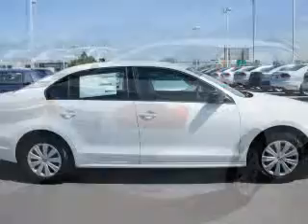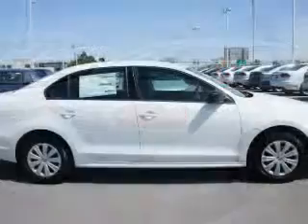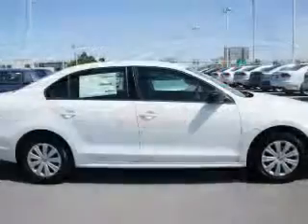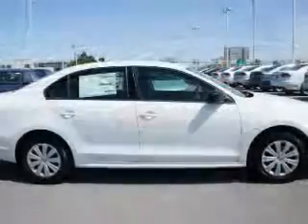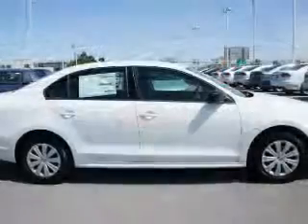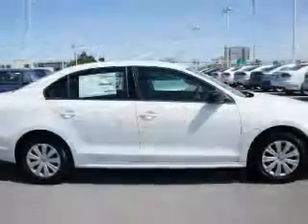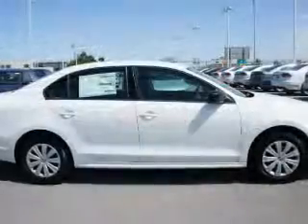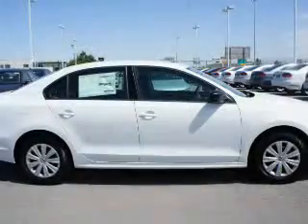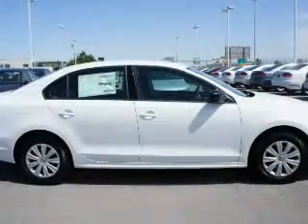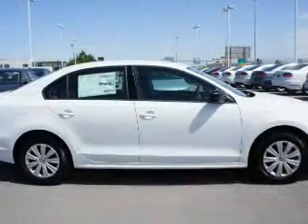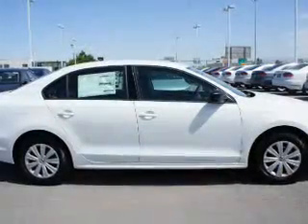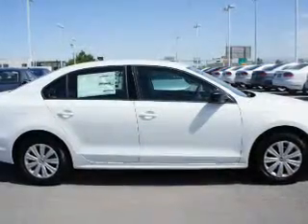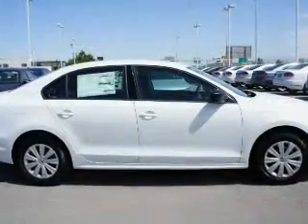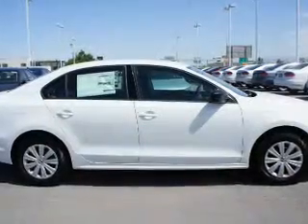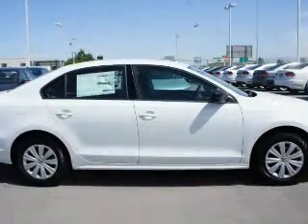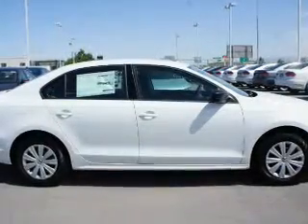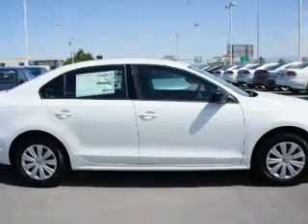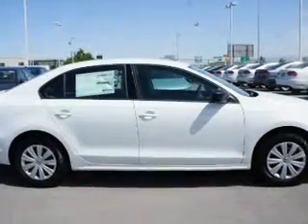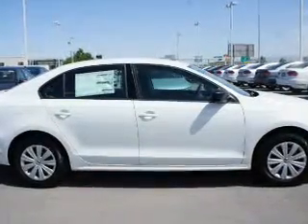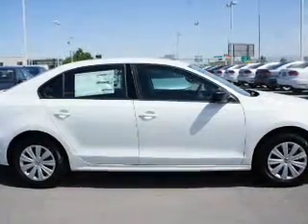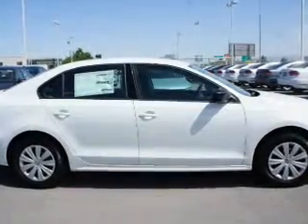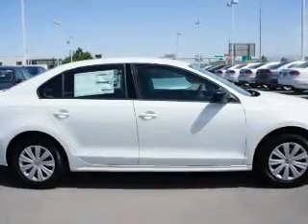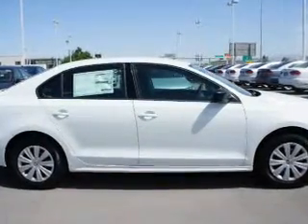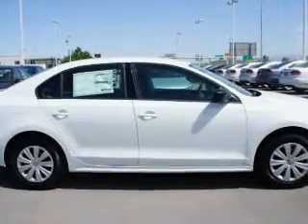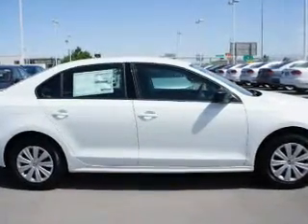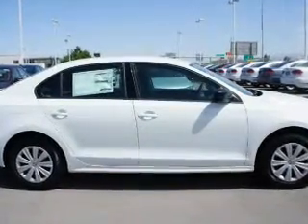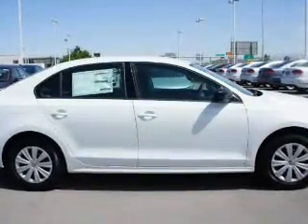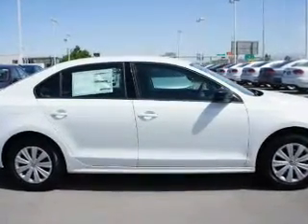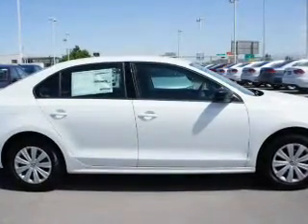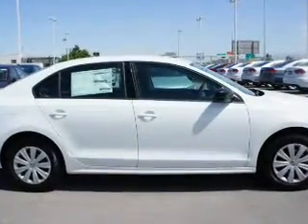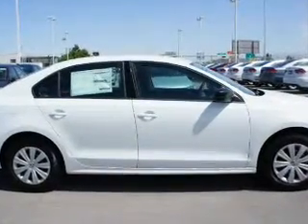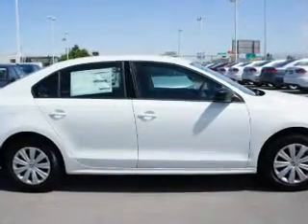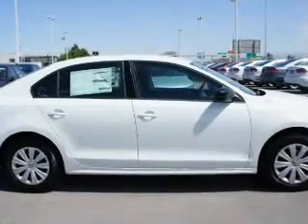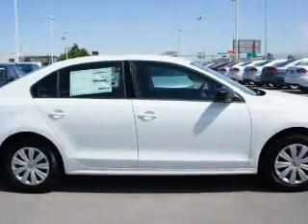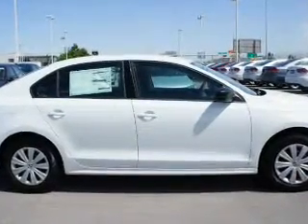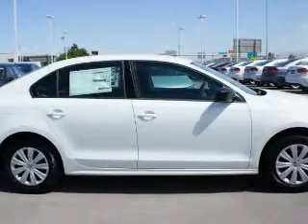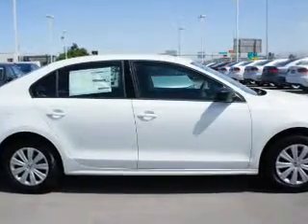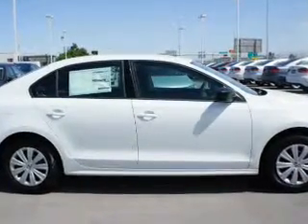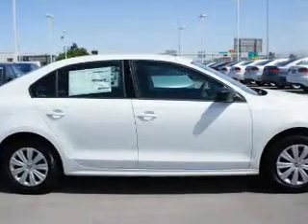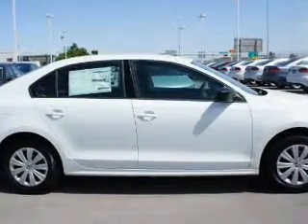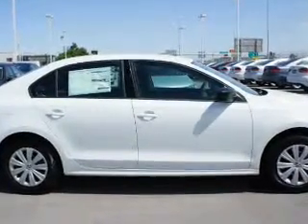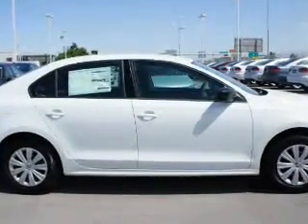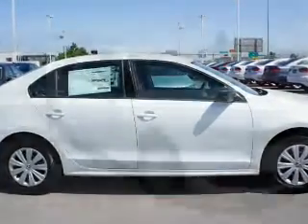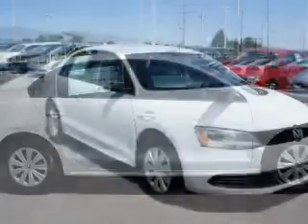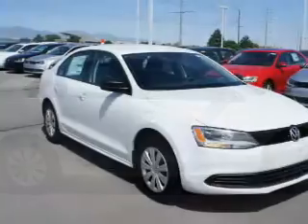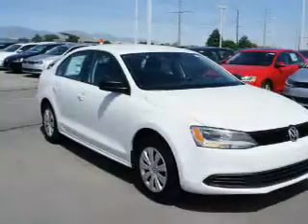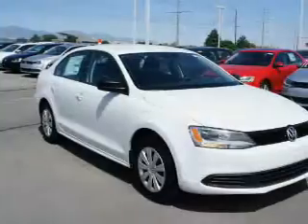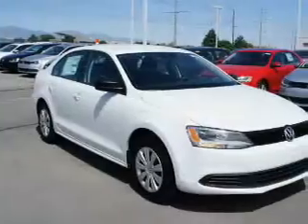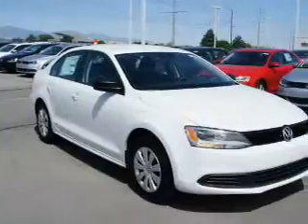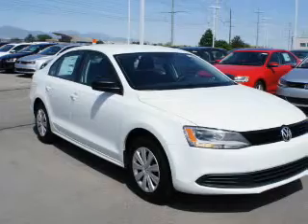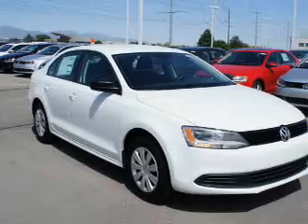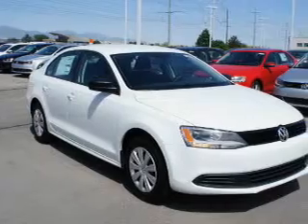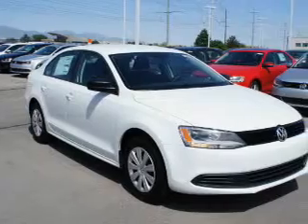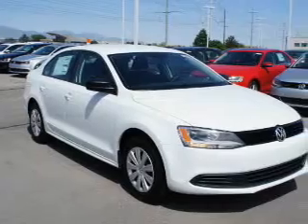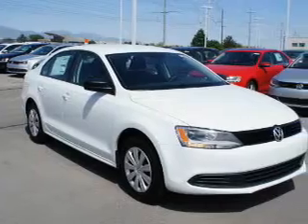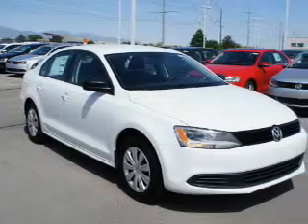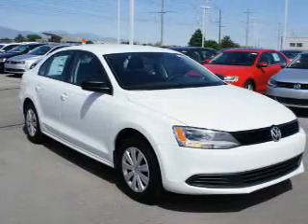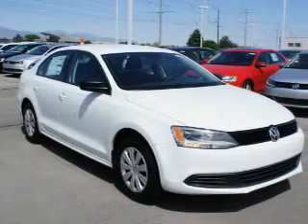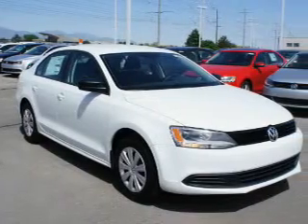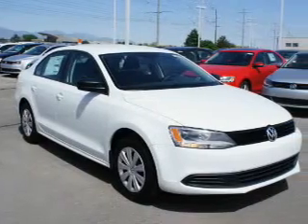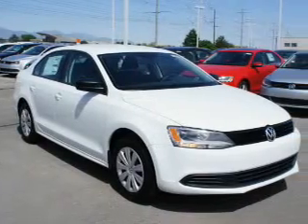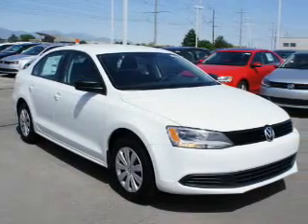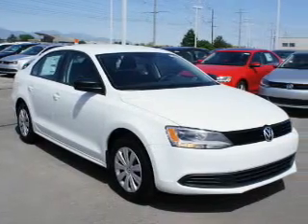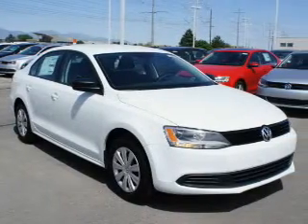On the inside, you'll find child safety locks, cruise control, a trip computer, air conditioning, power windows, and power steering.